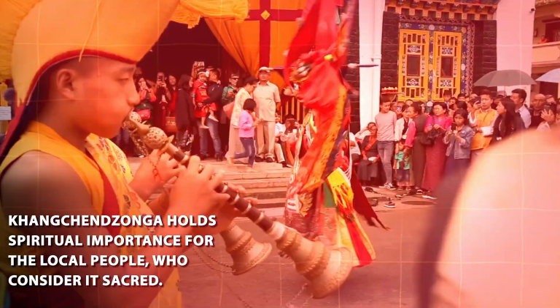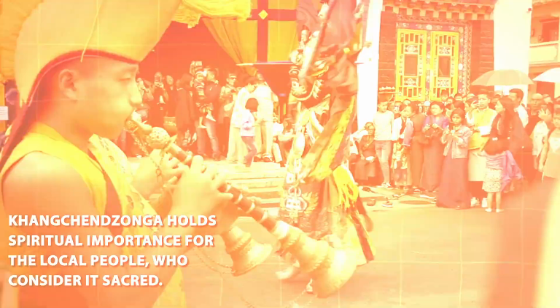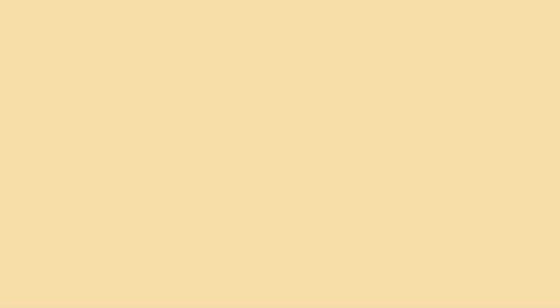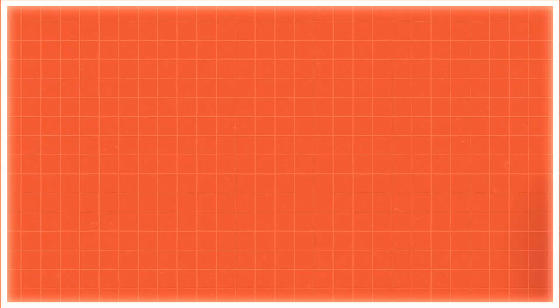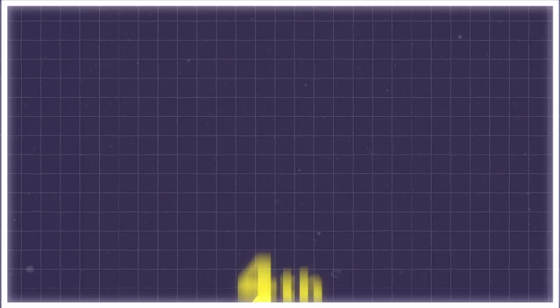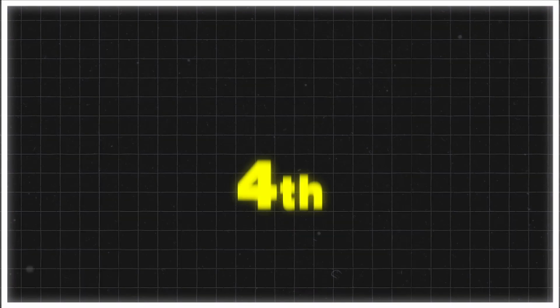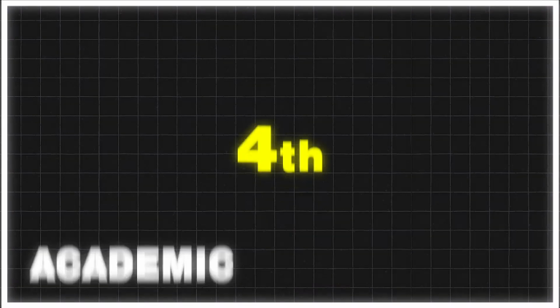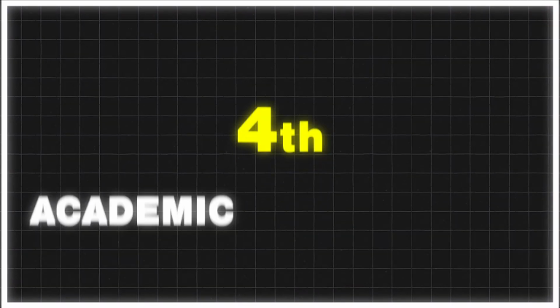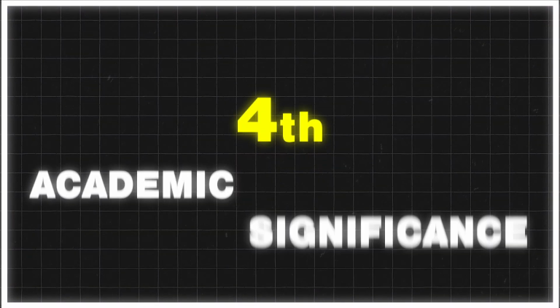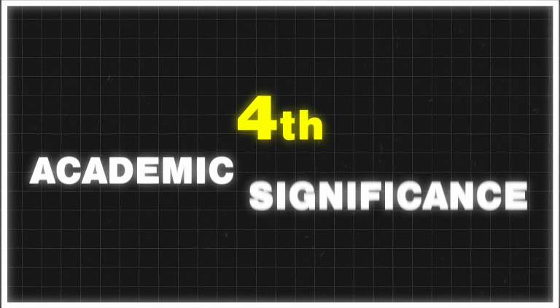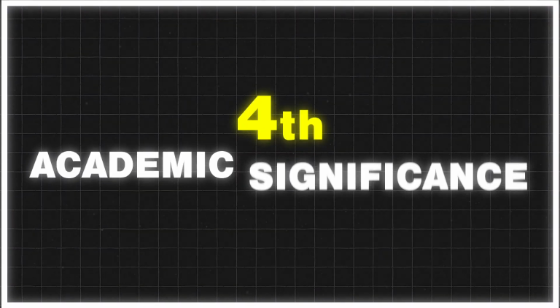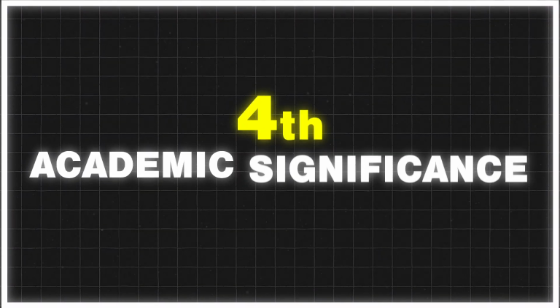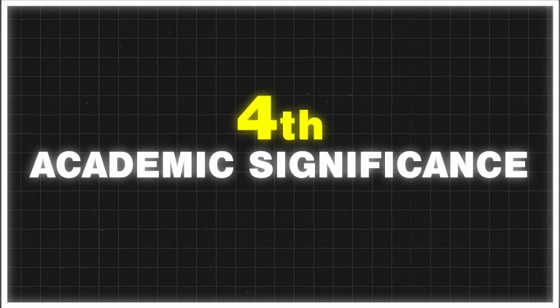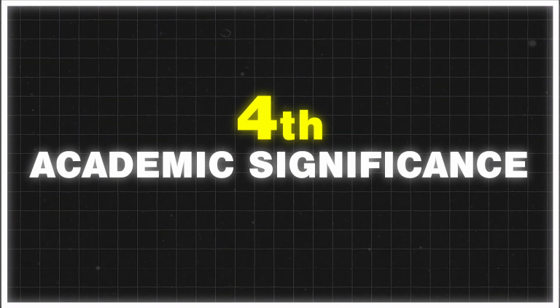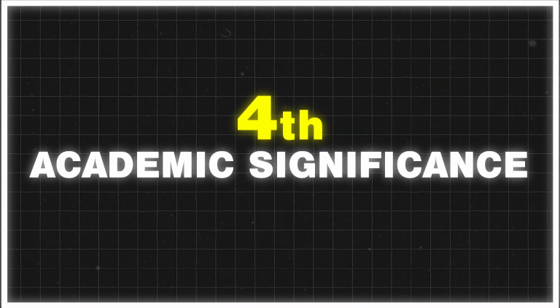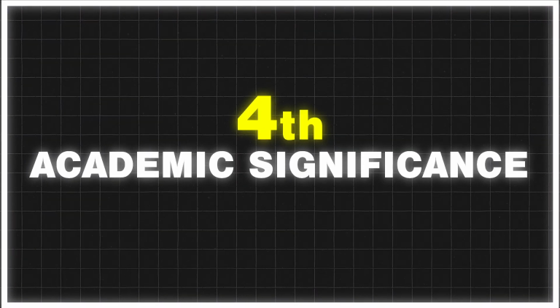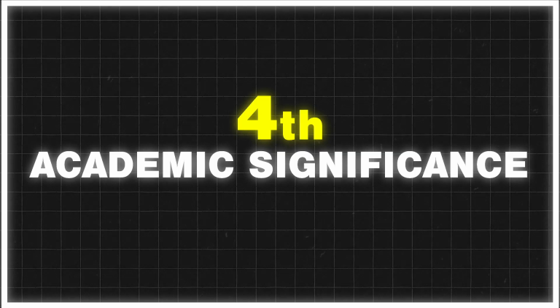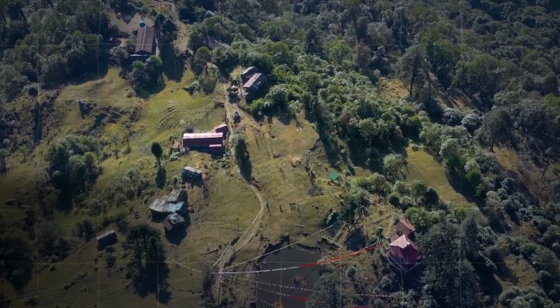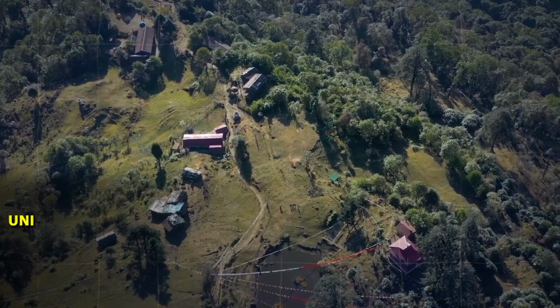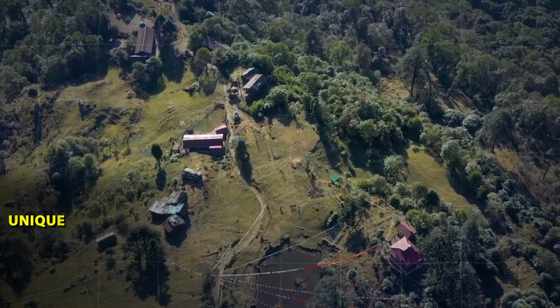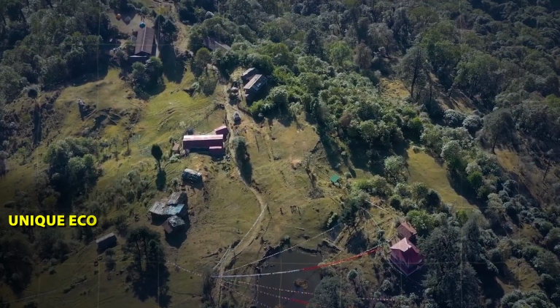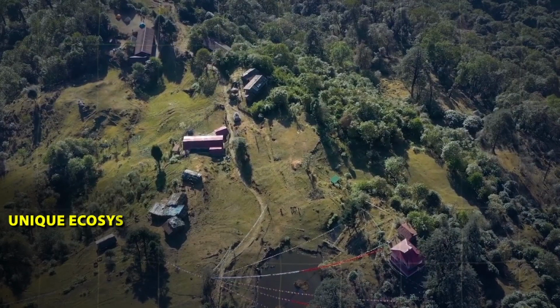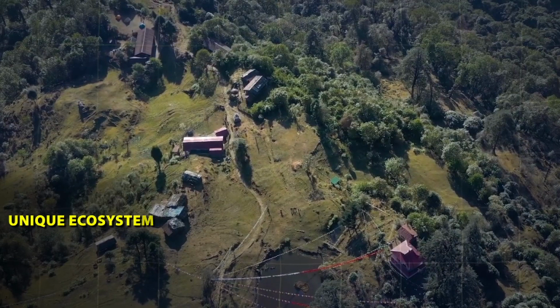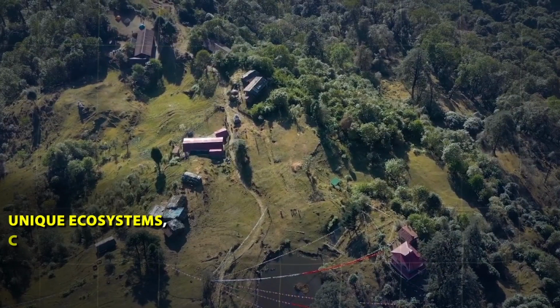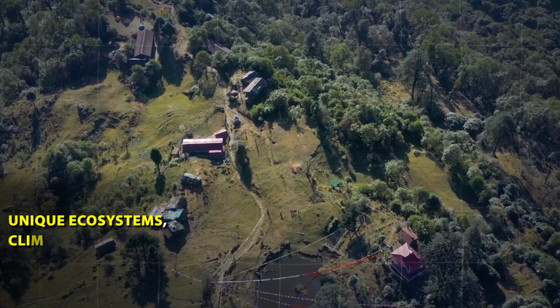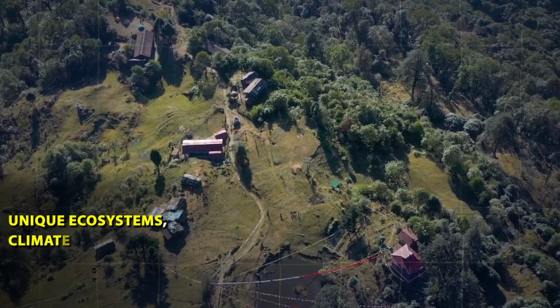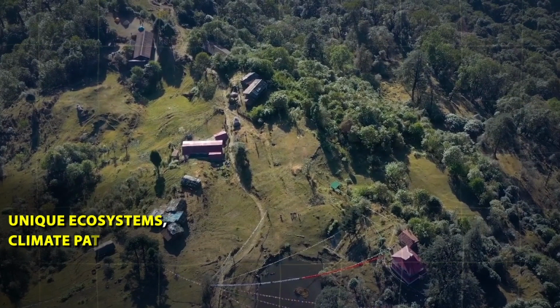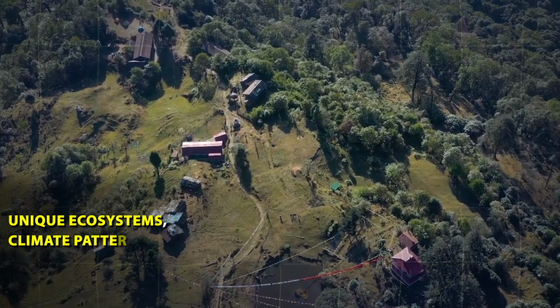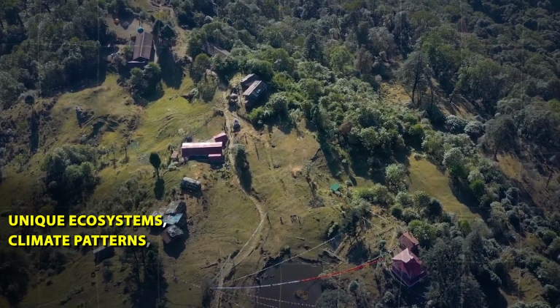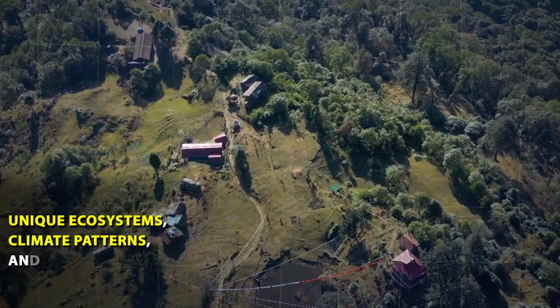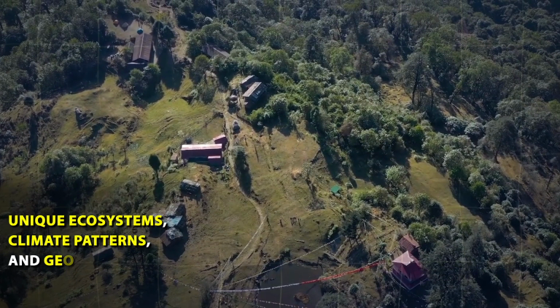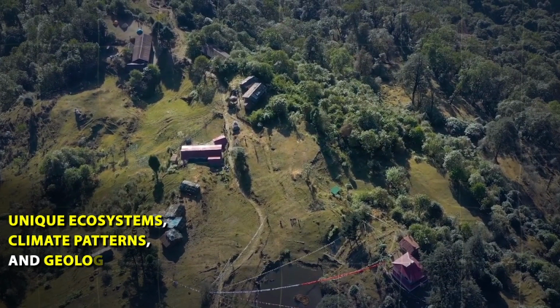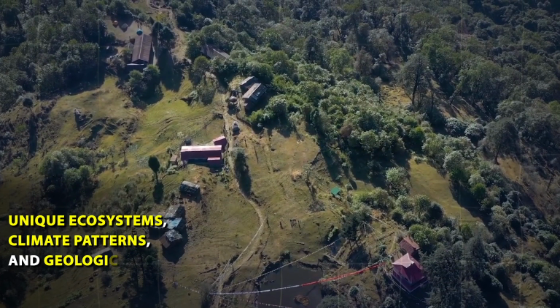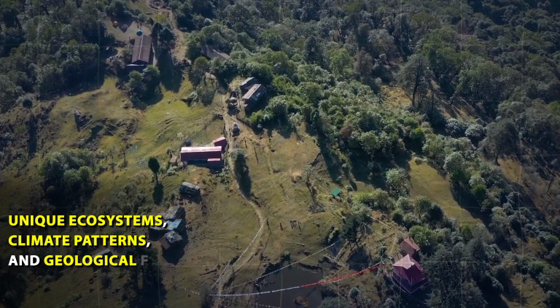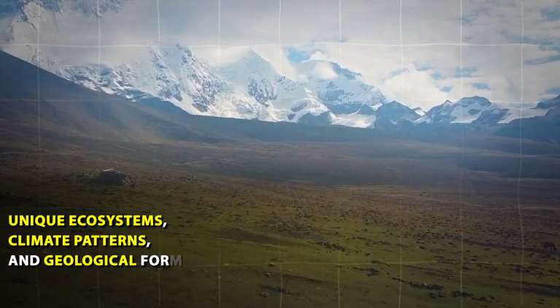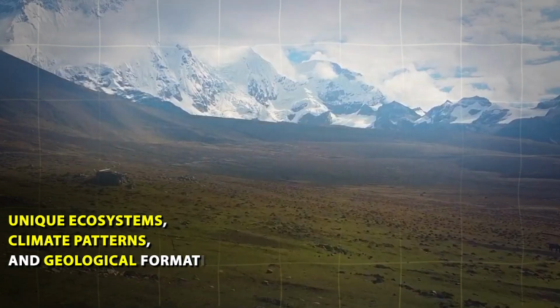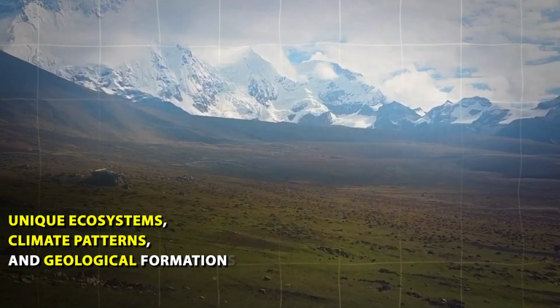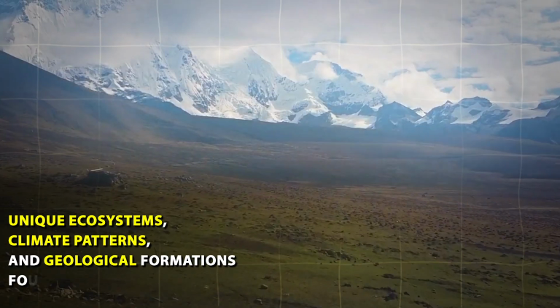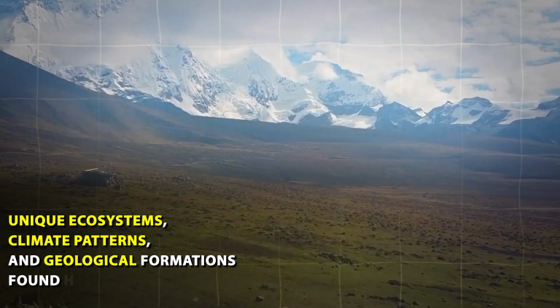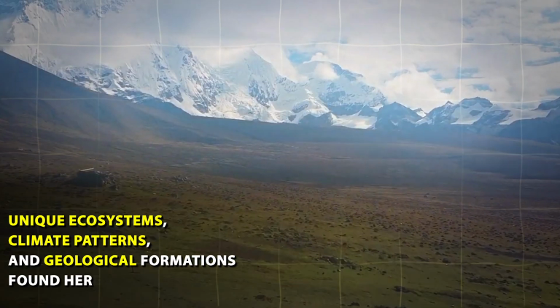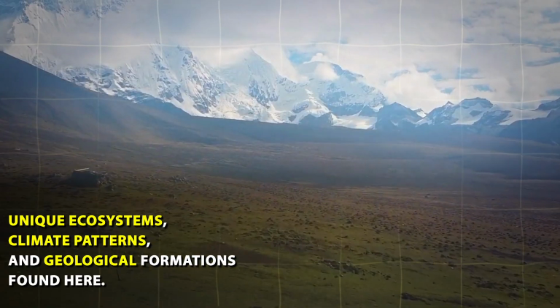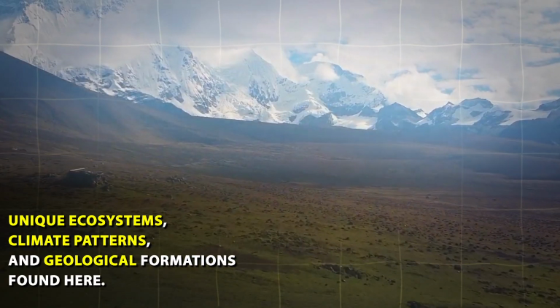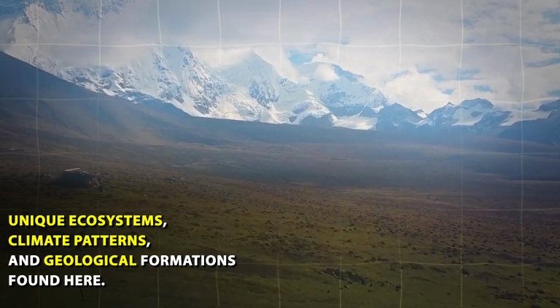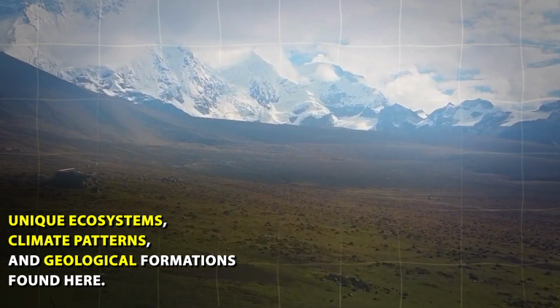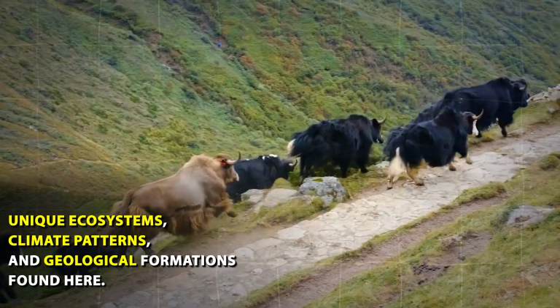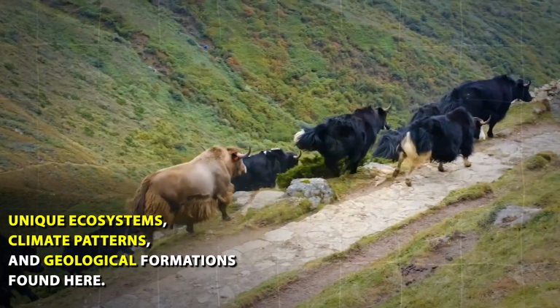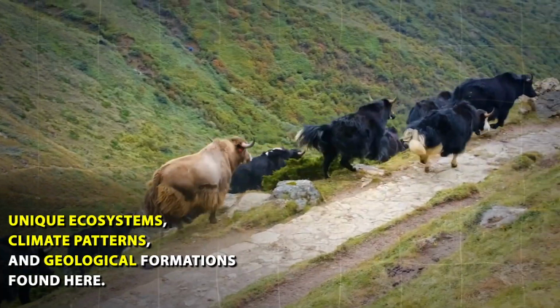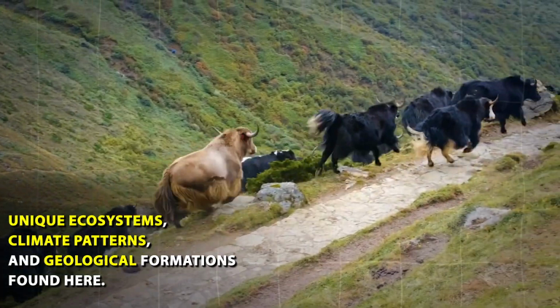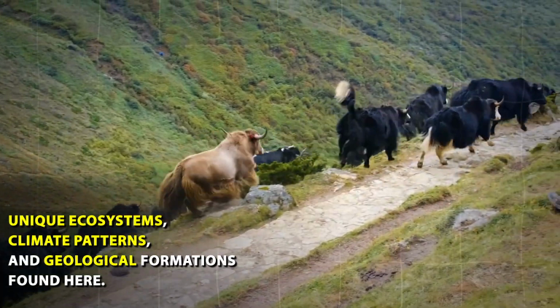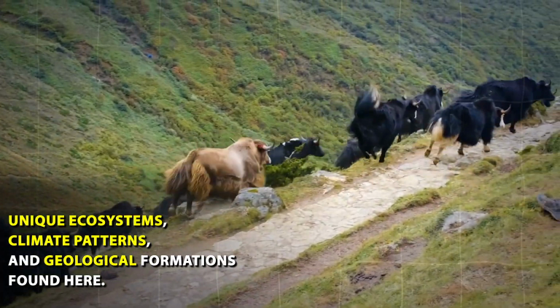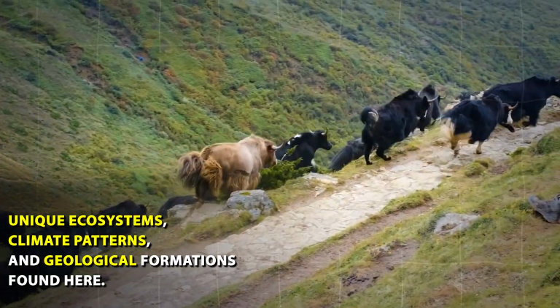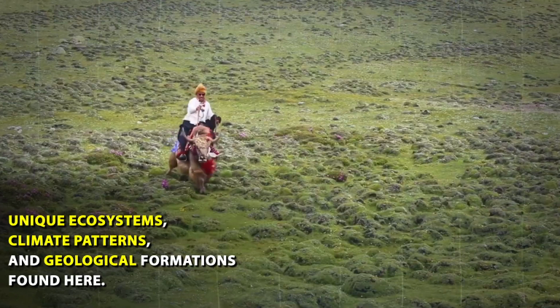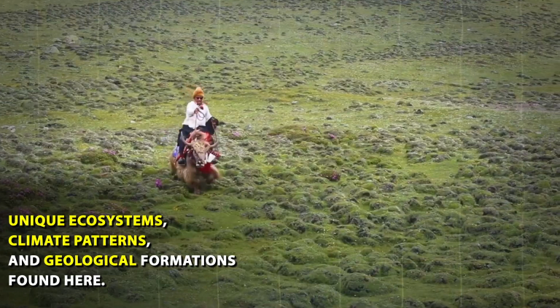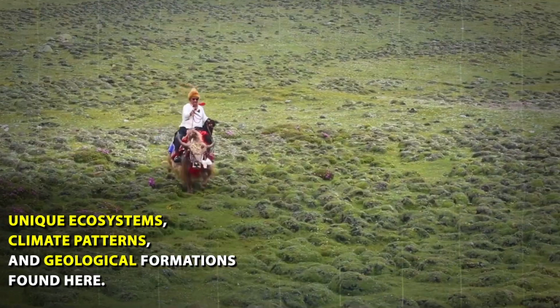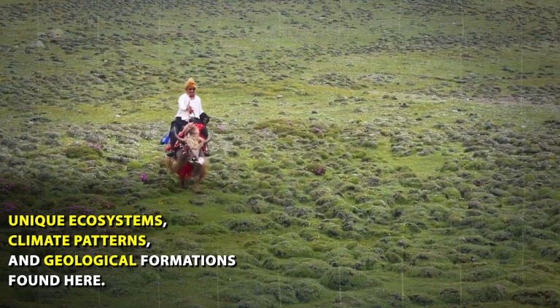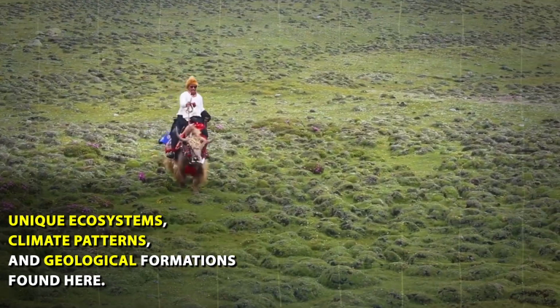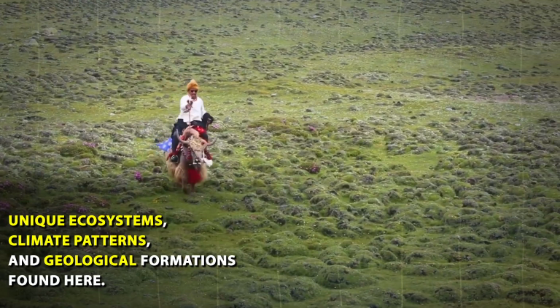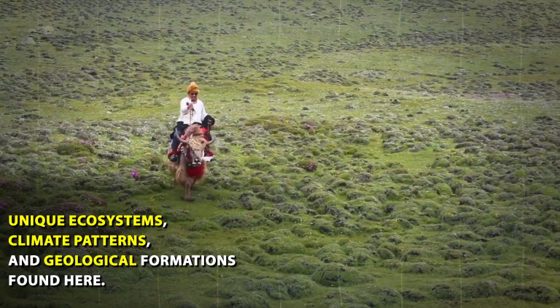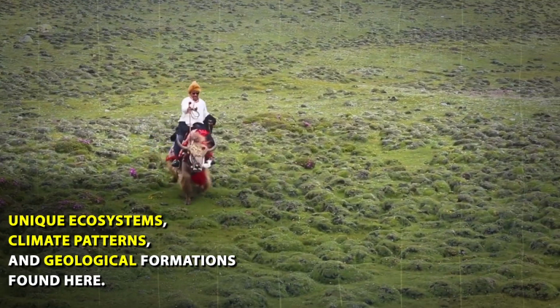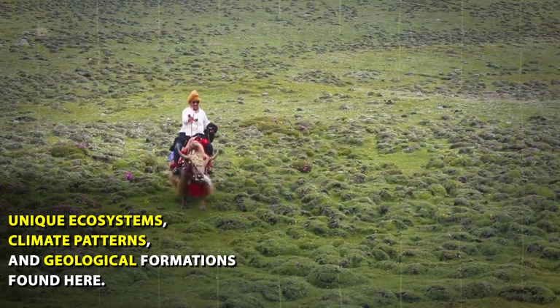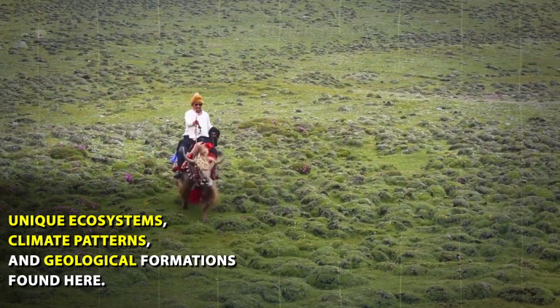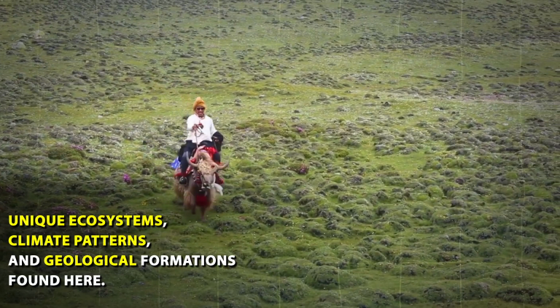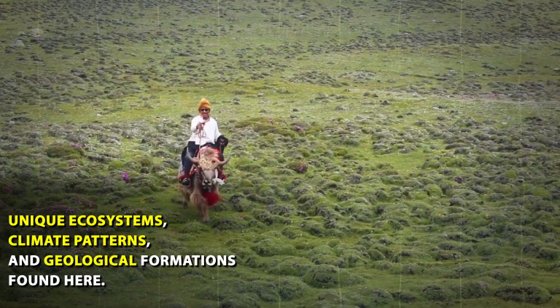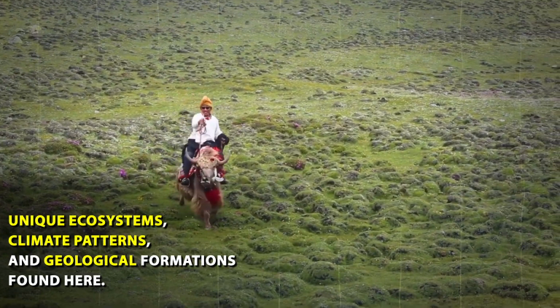Fourth, academic significance: unique ecosystems, climate patterns, and geological formations are all found here, making Kanchanjunga an important area of scientific study.